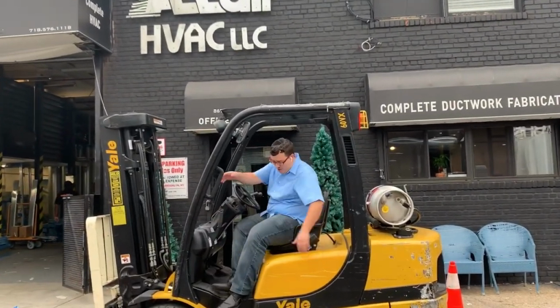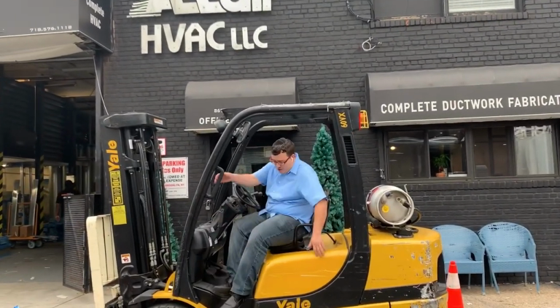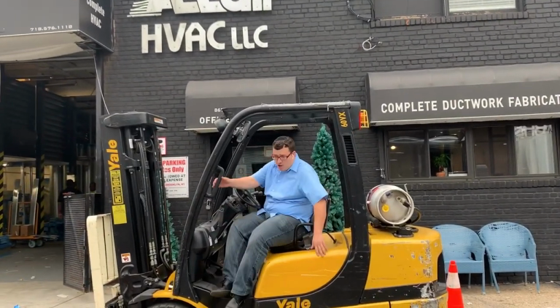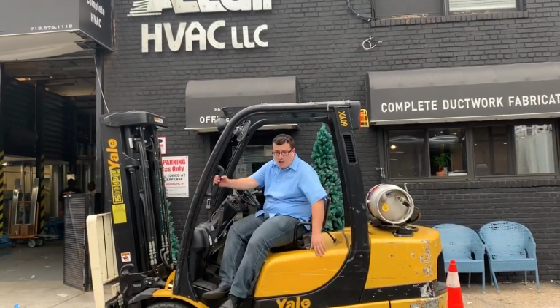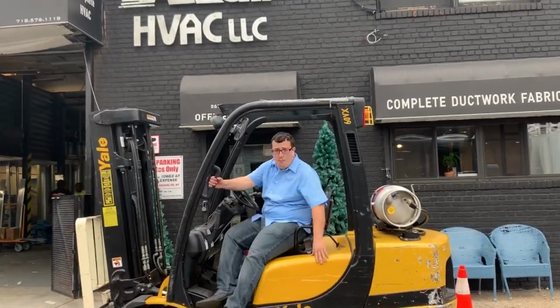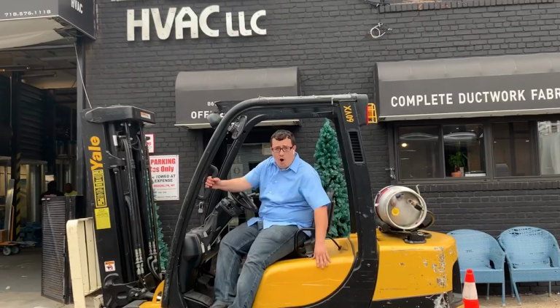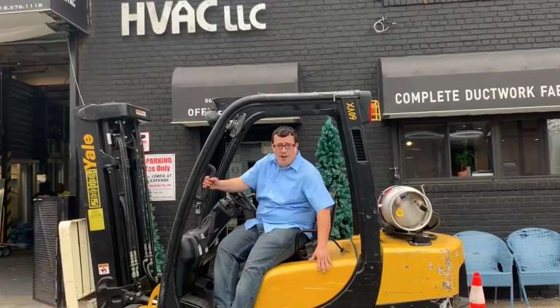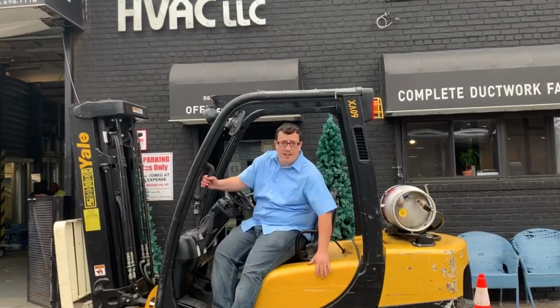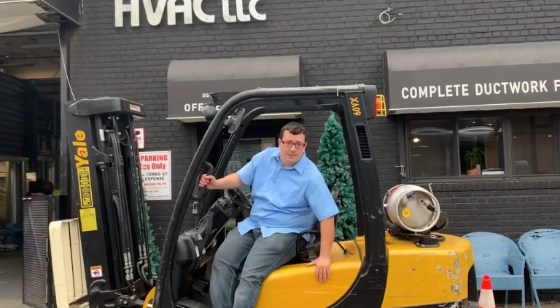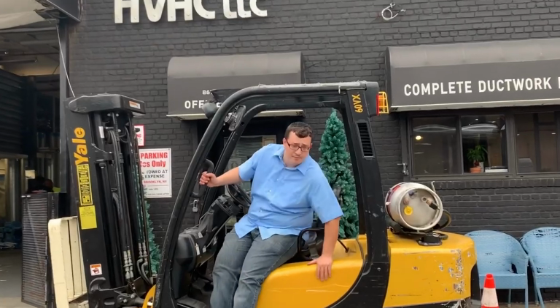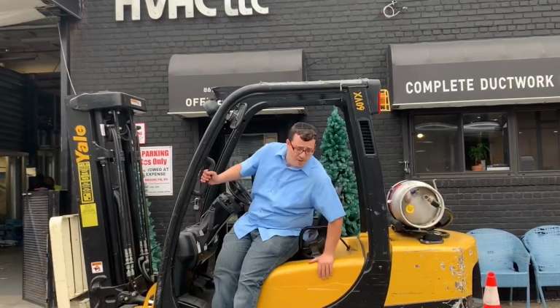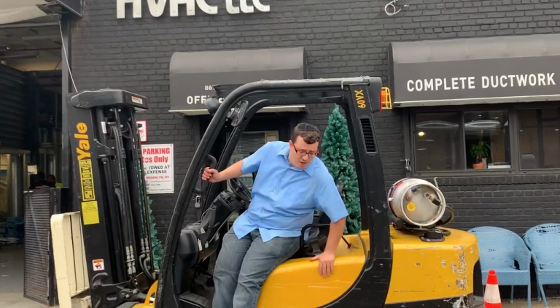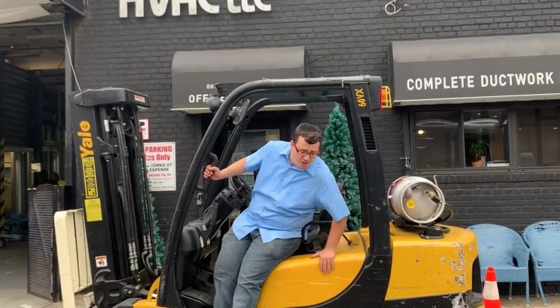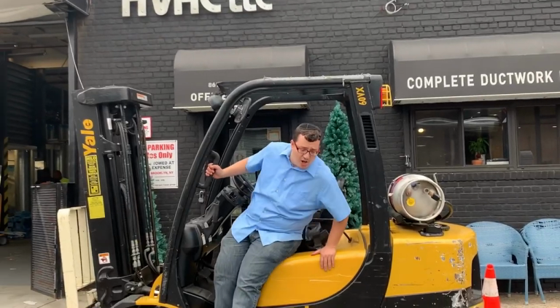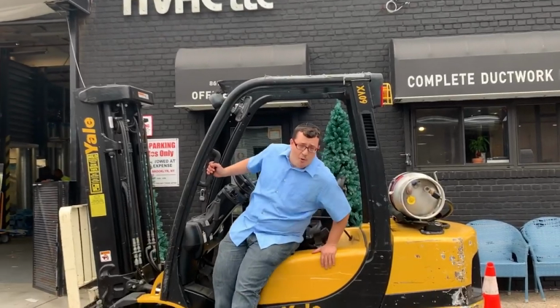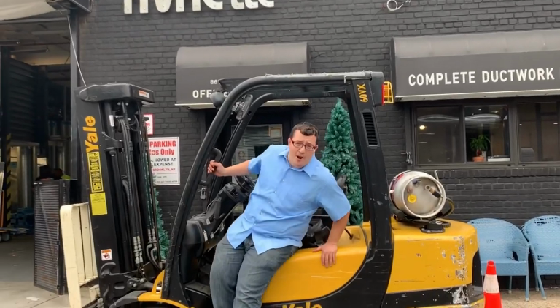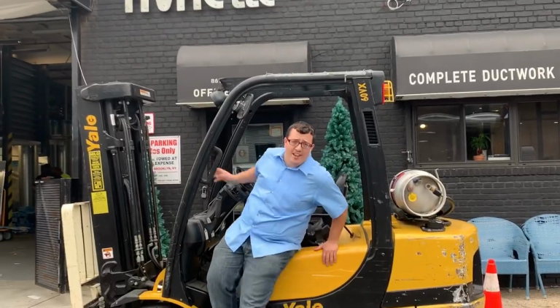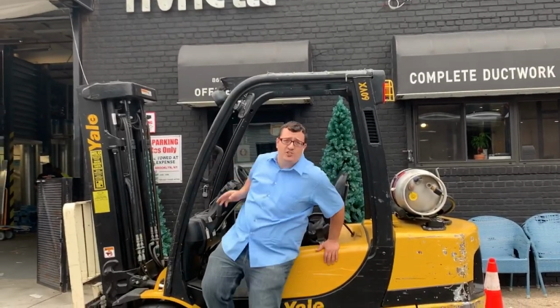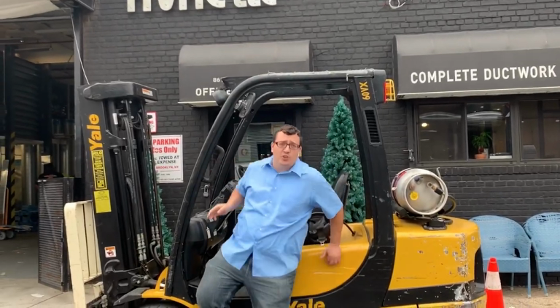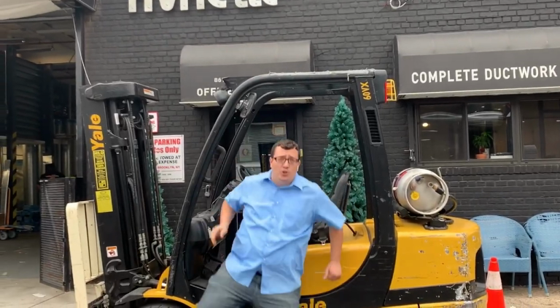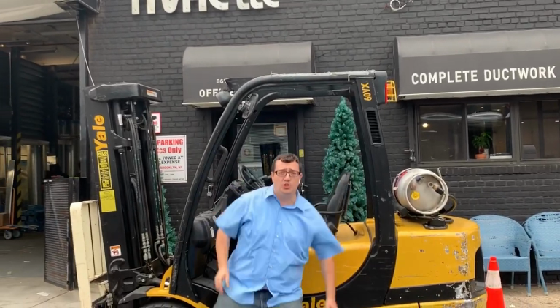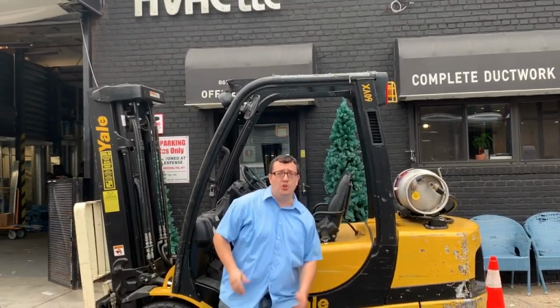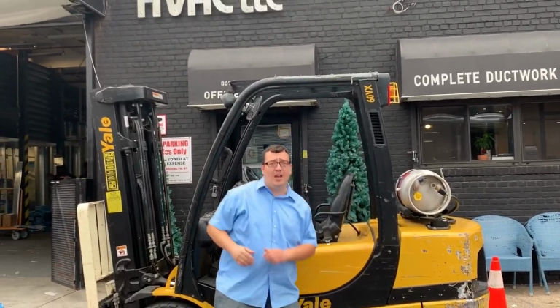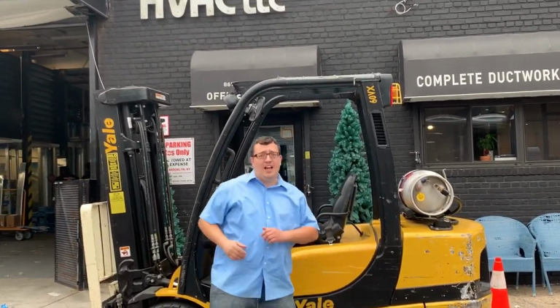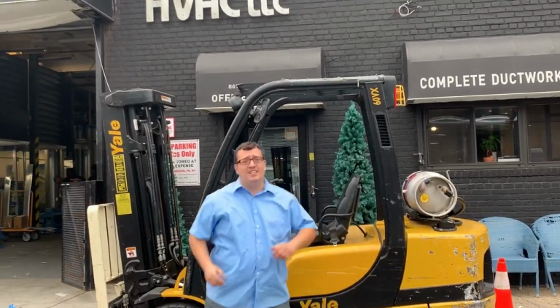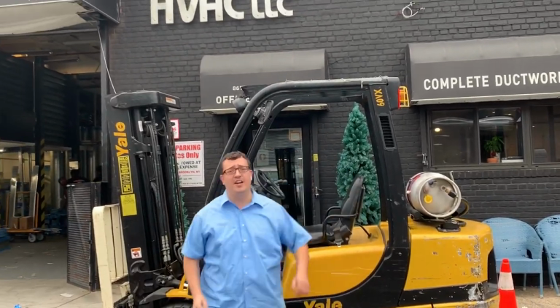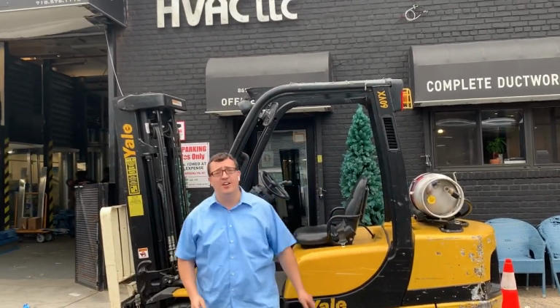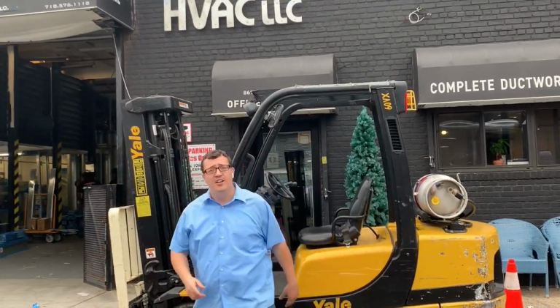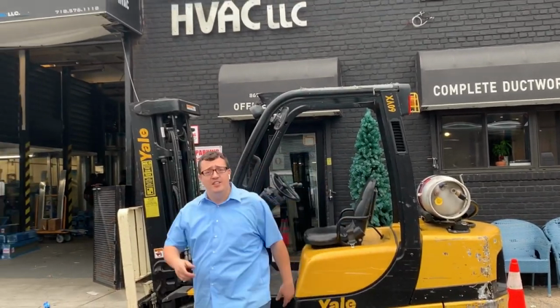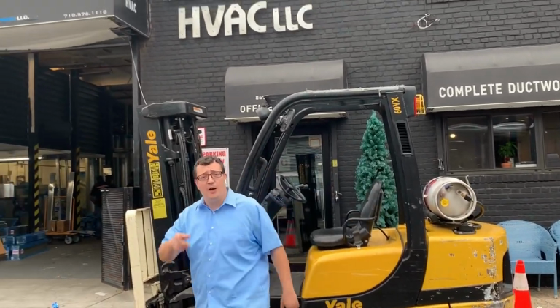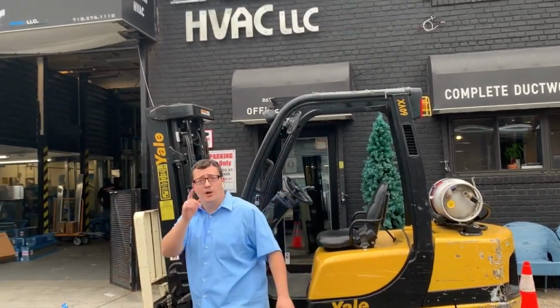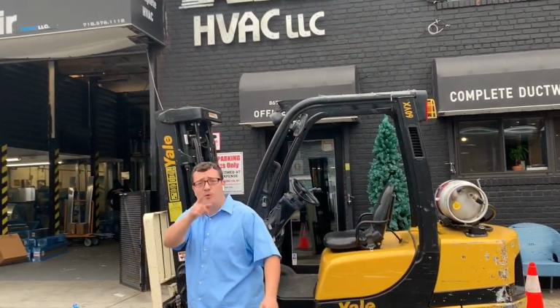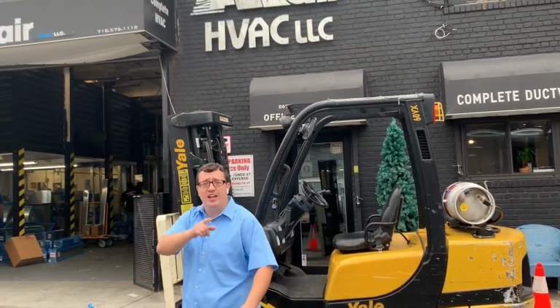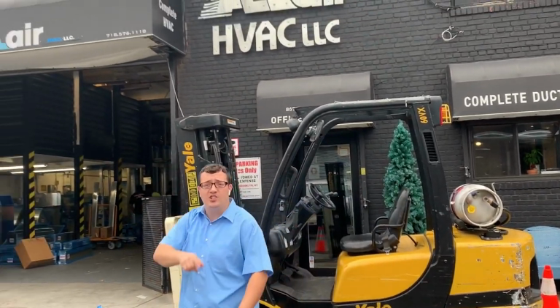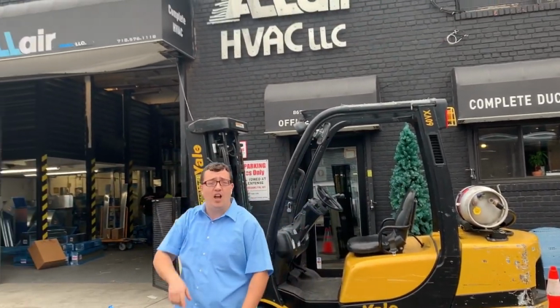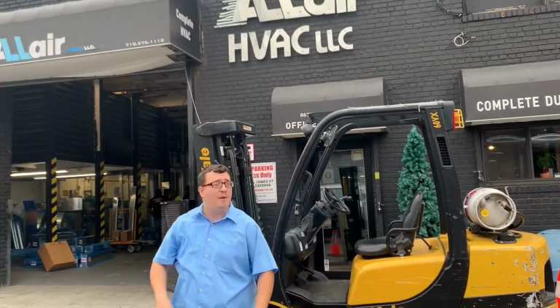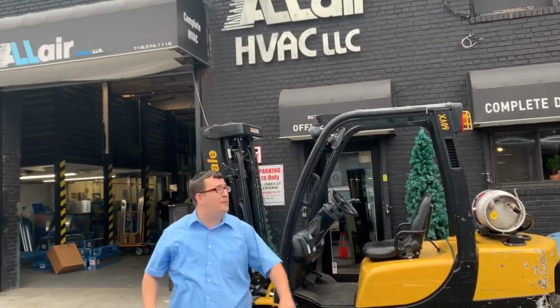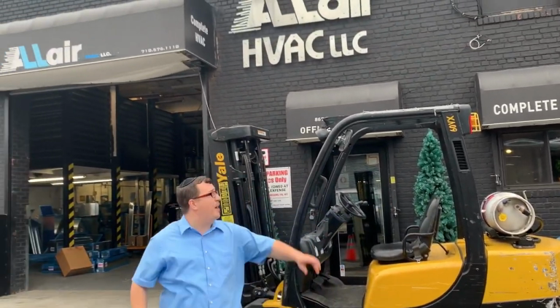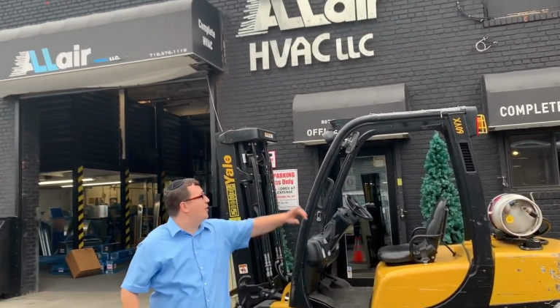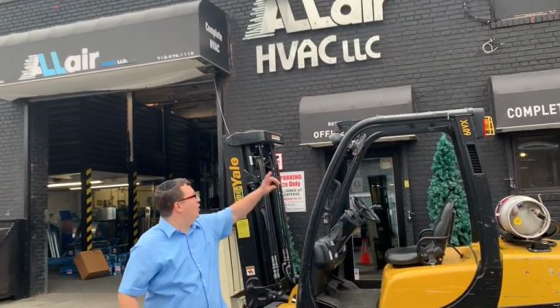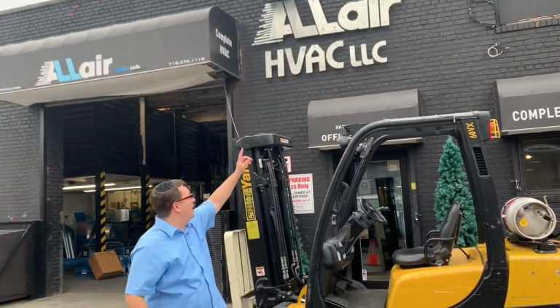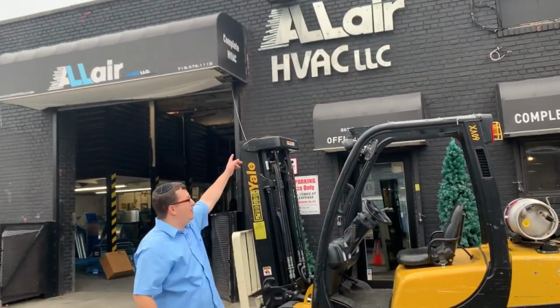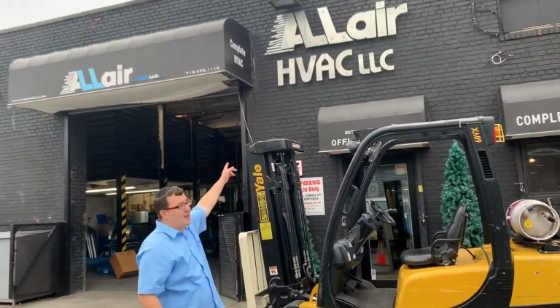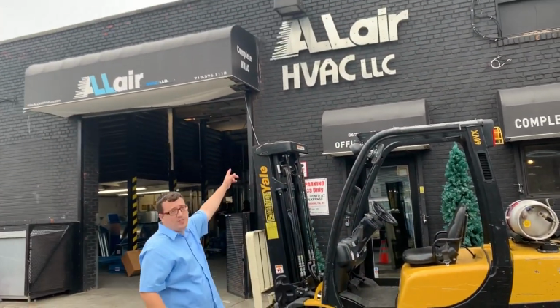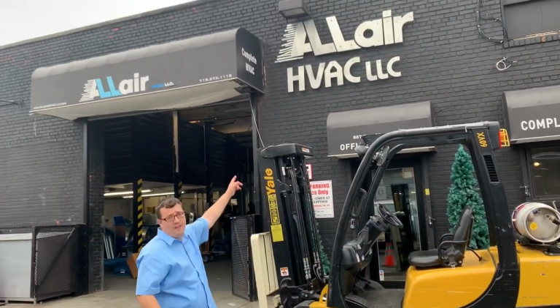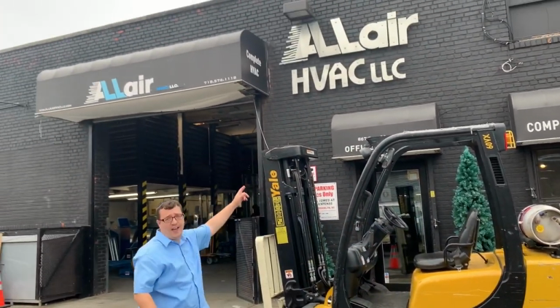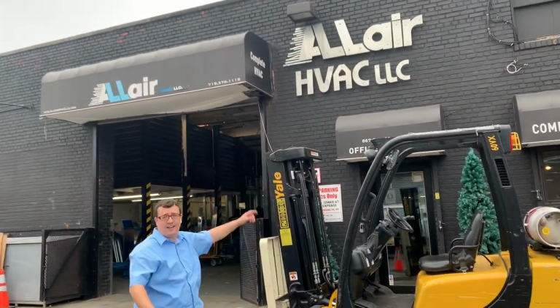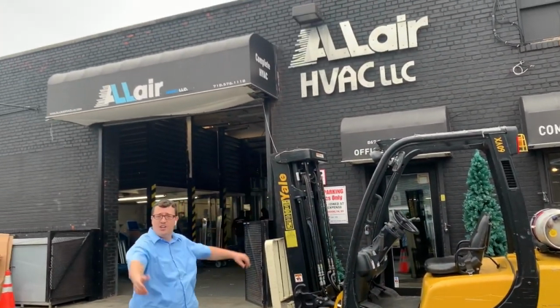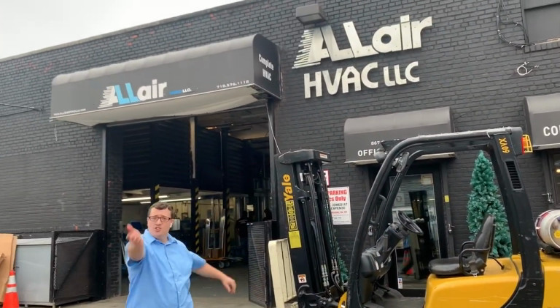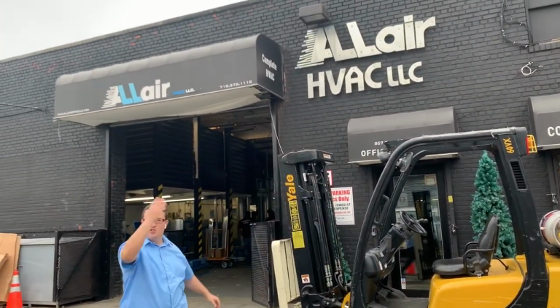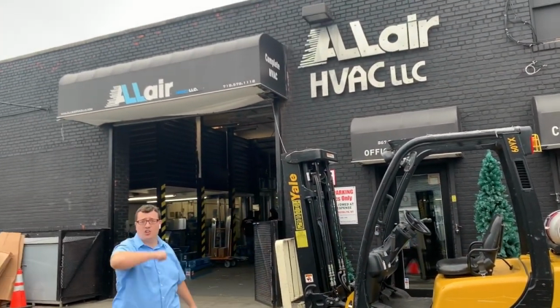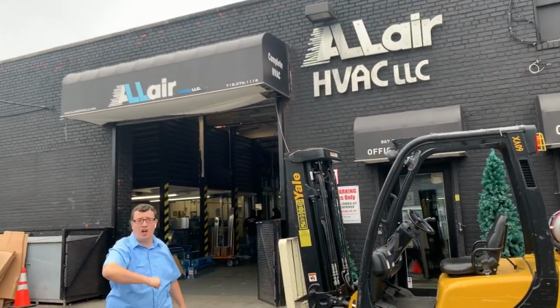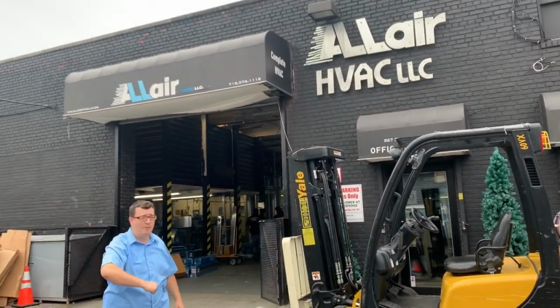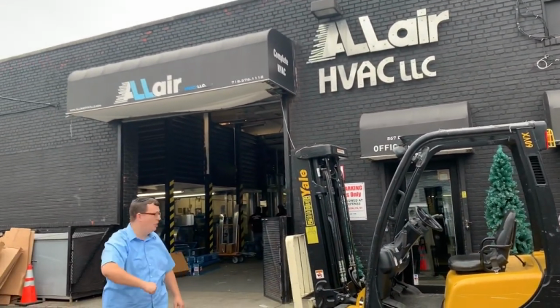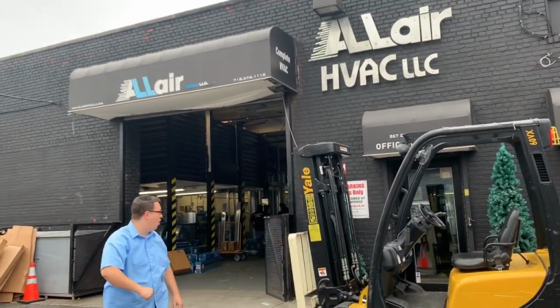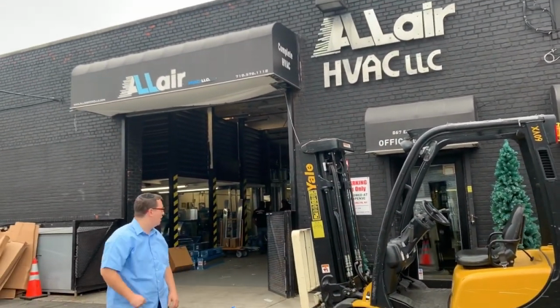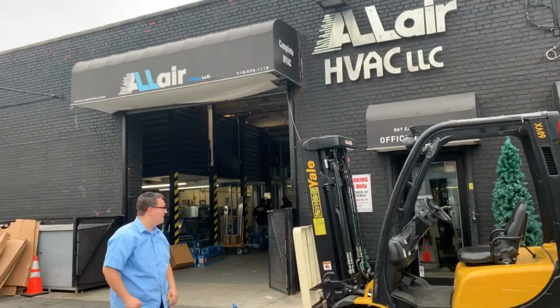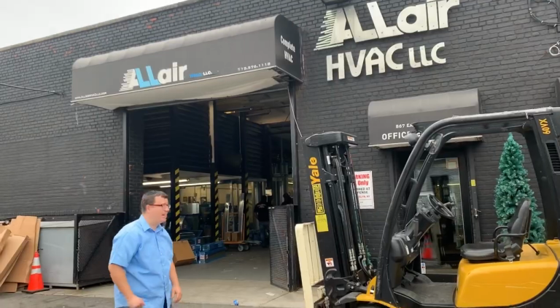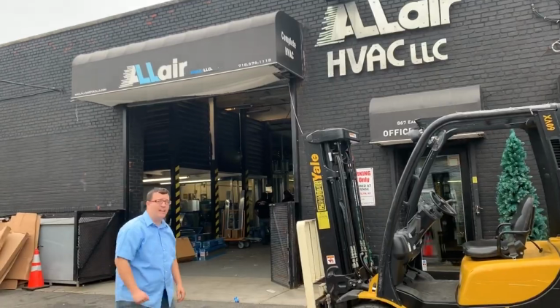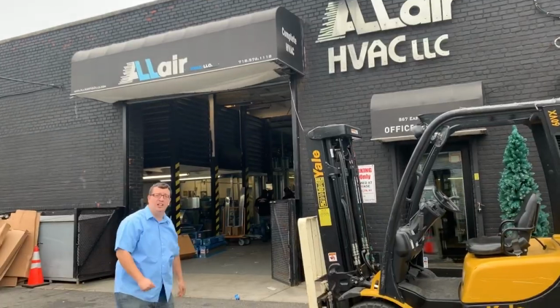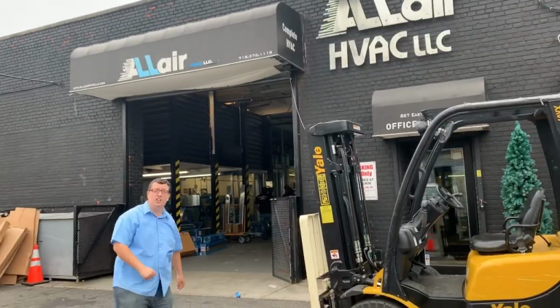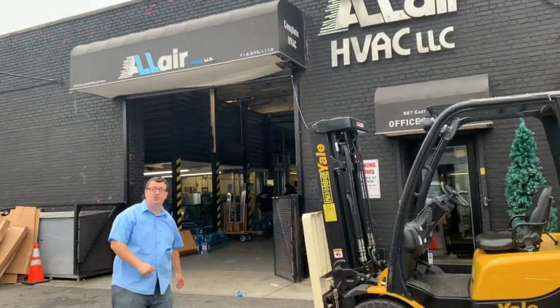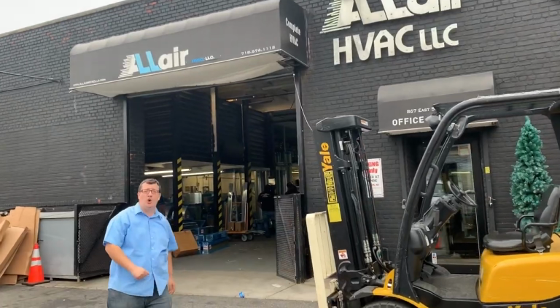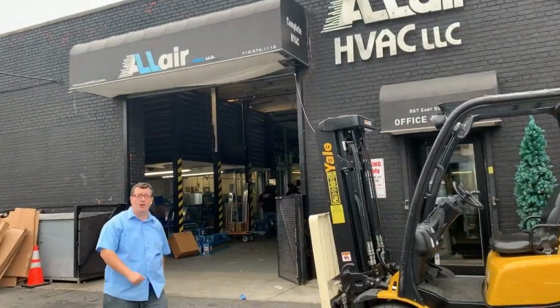Good morning. I want to introduce you guys here. We have a great shop here at All Air H.A. Come along, let's take a little tour.